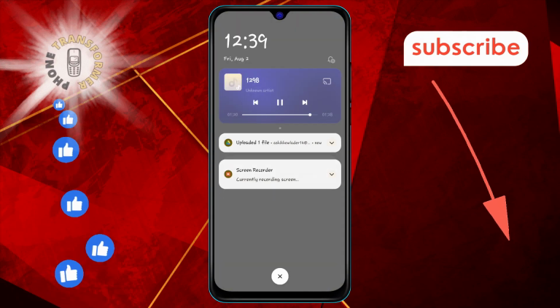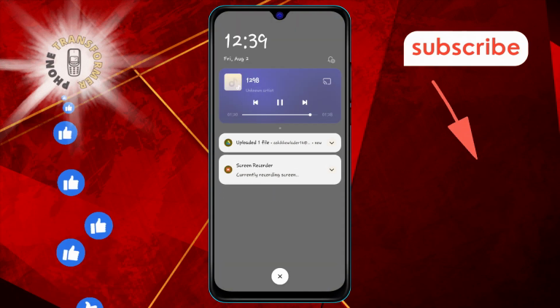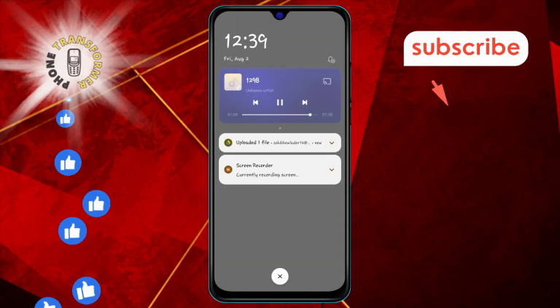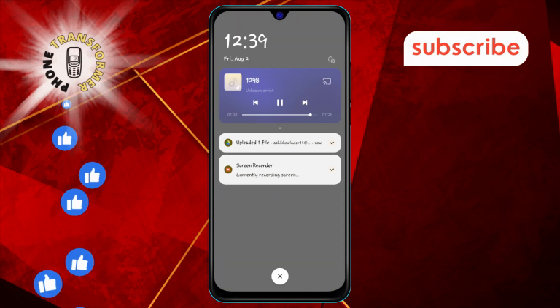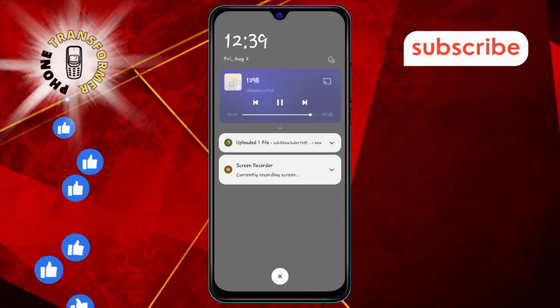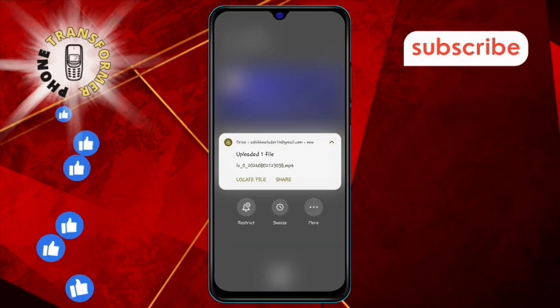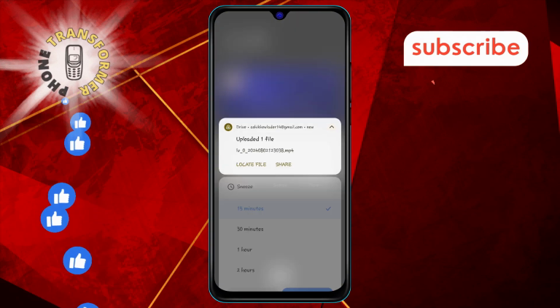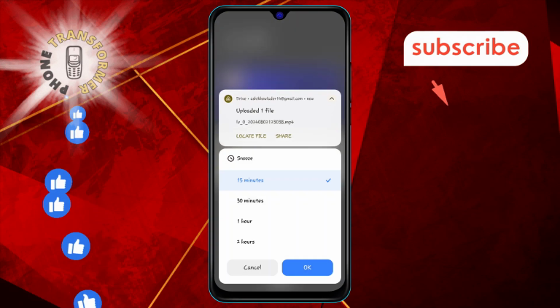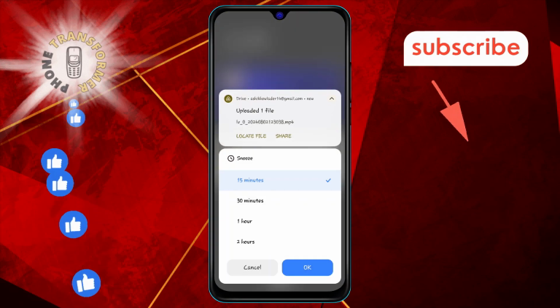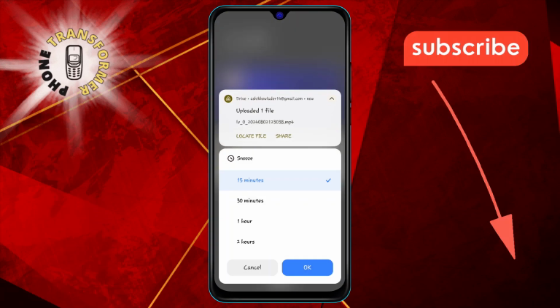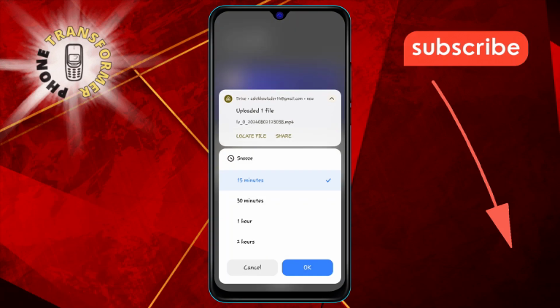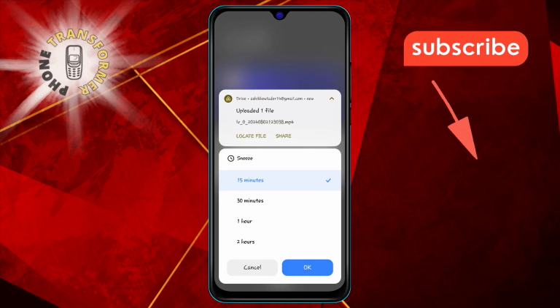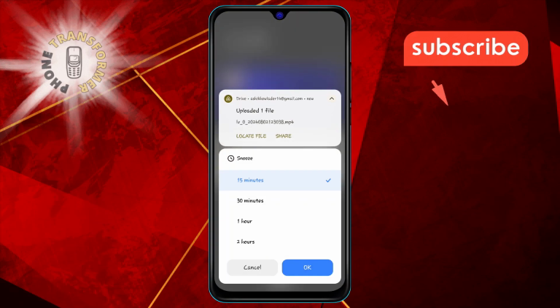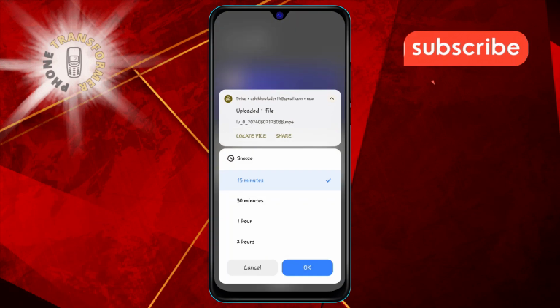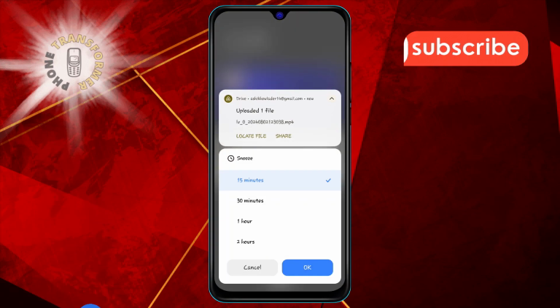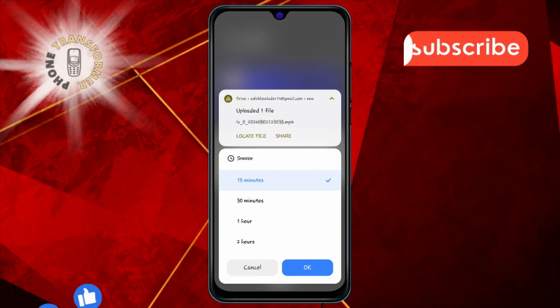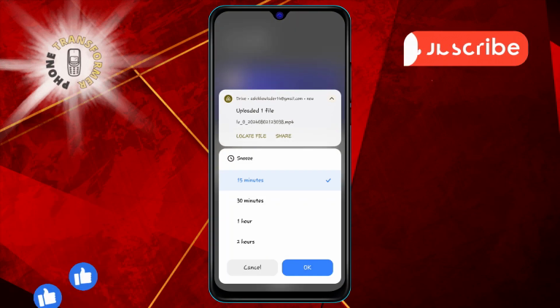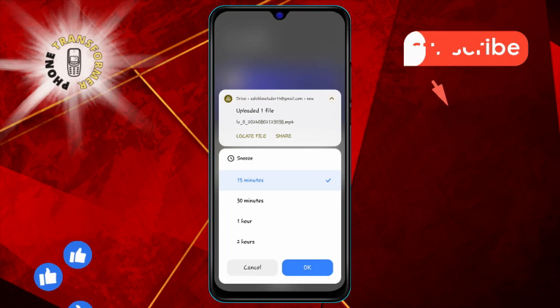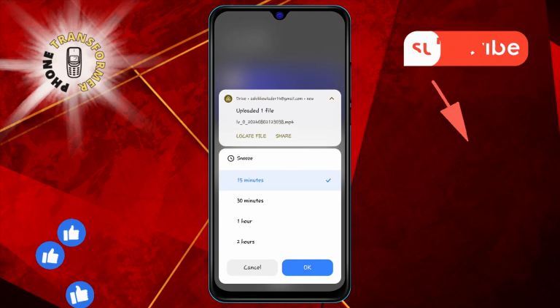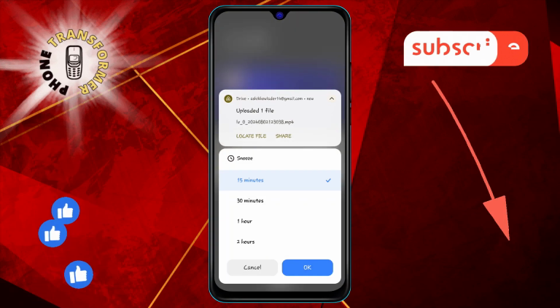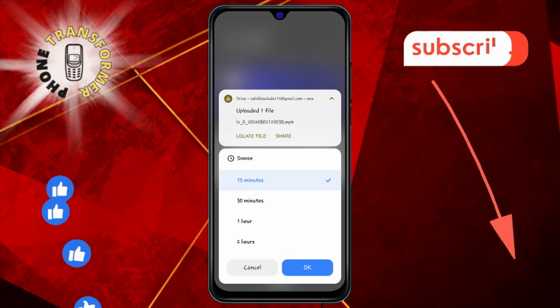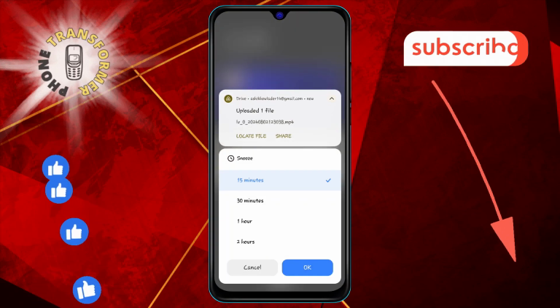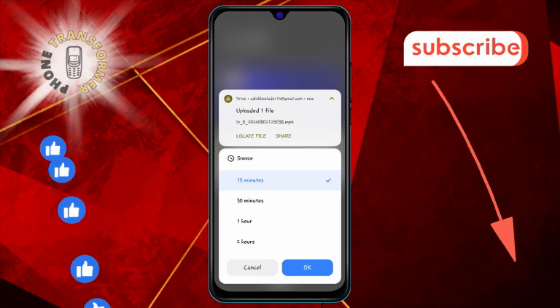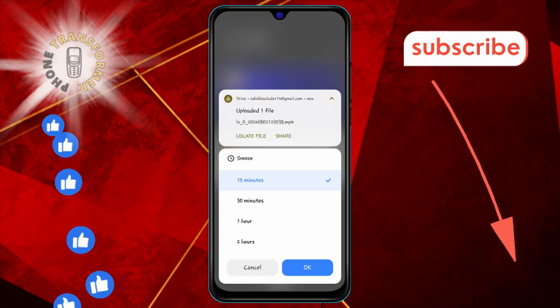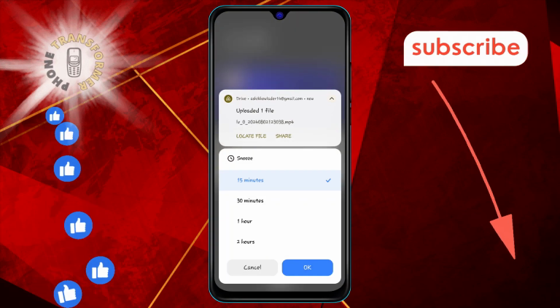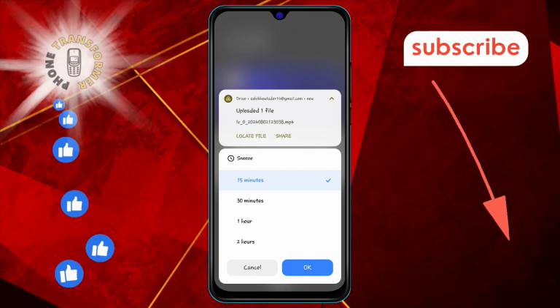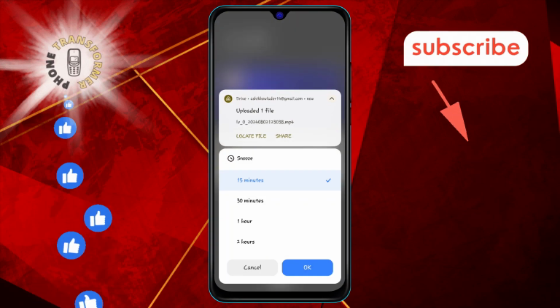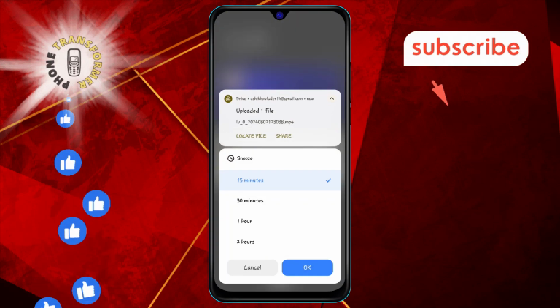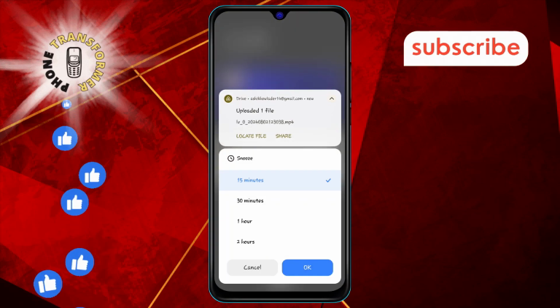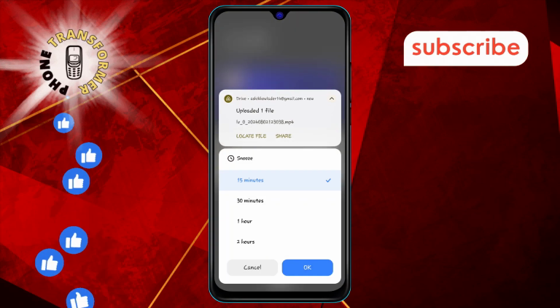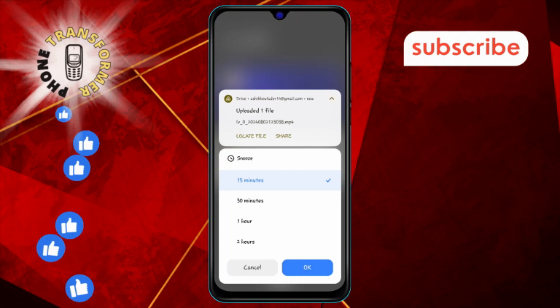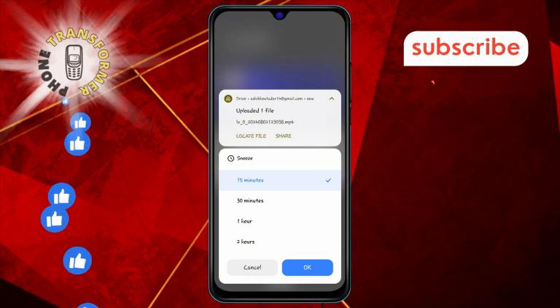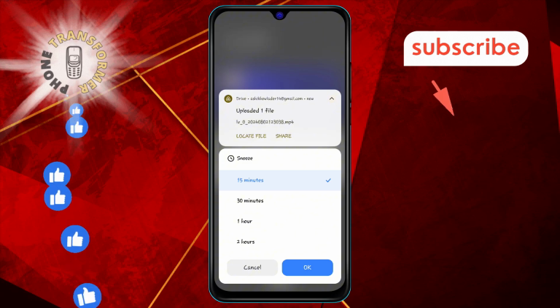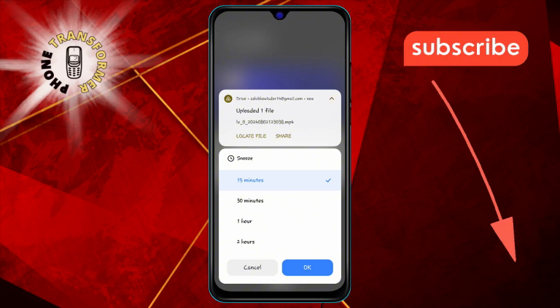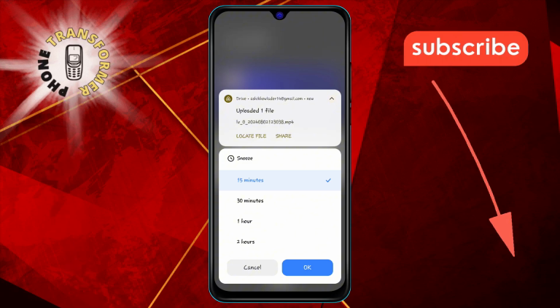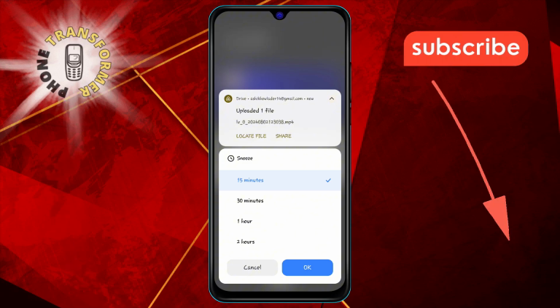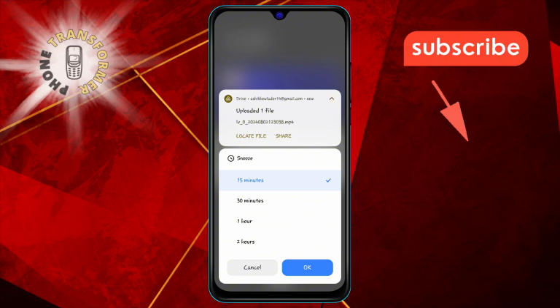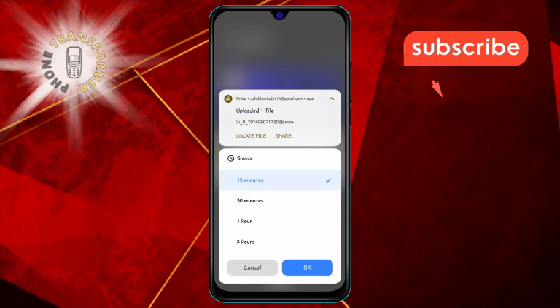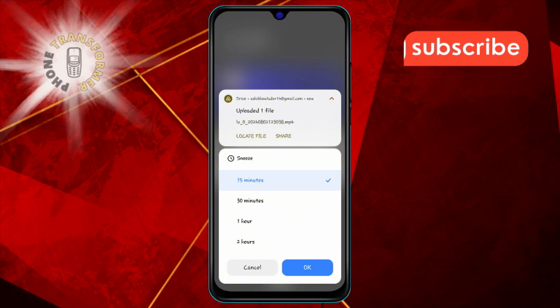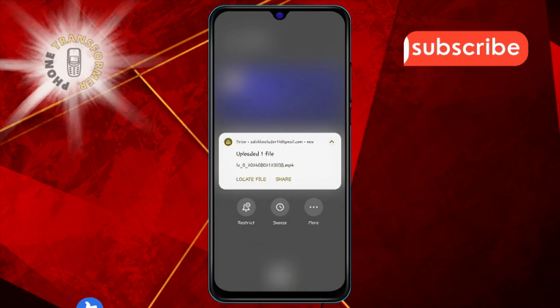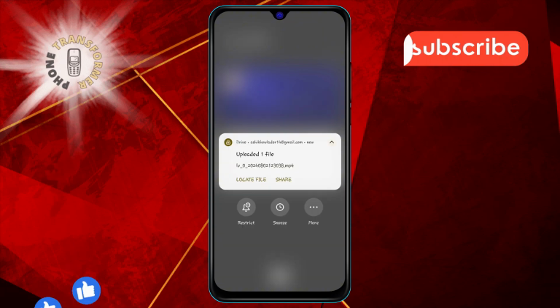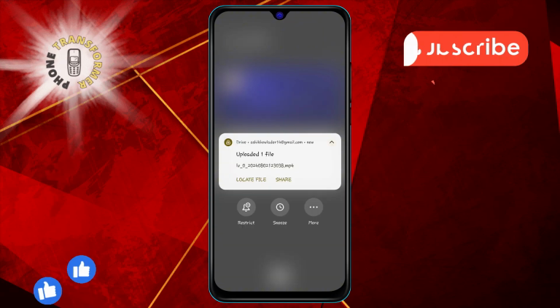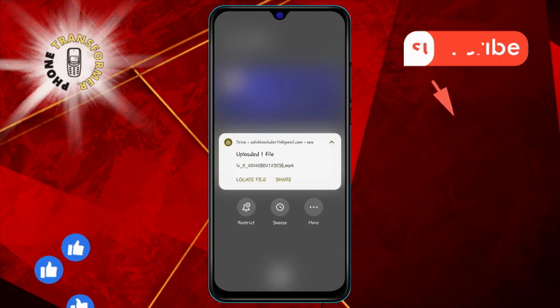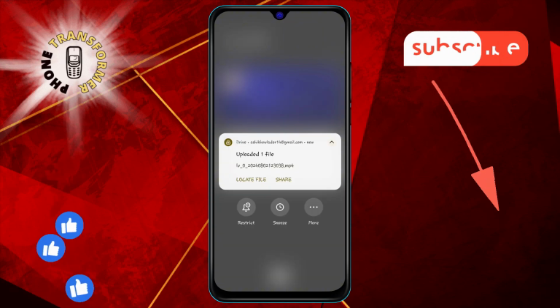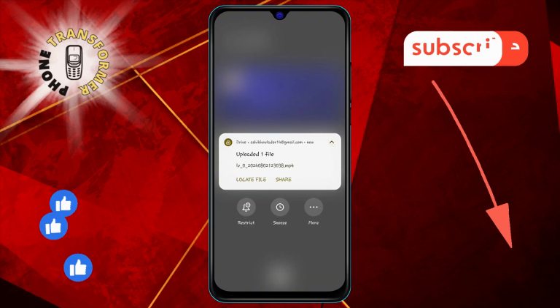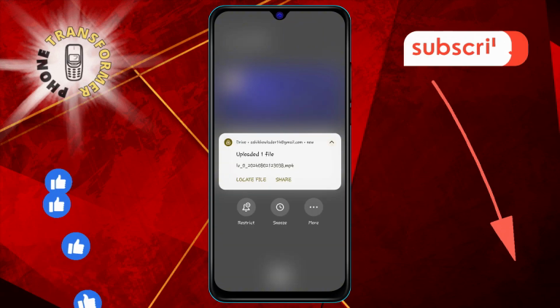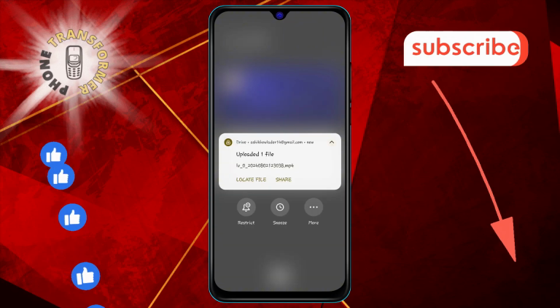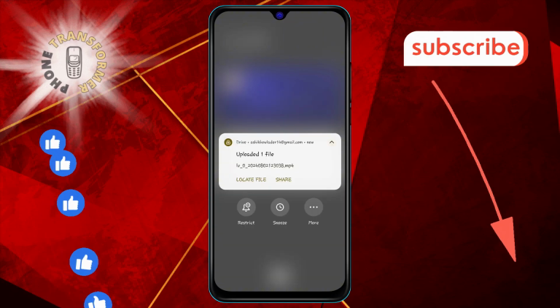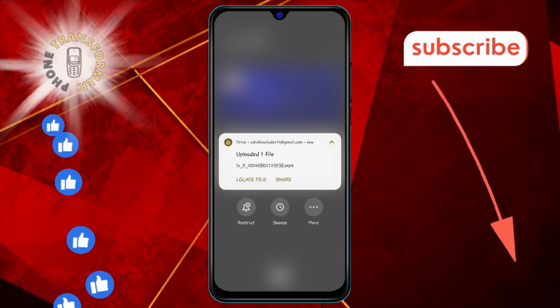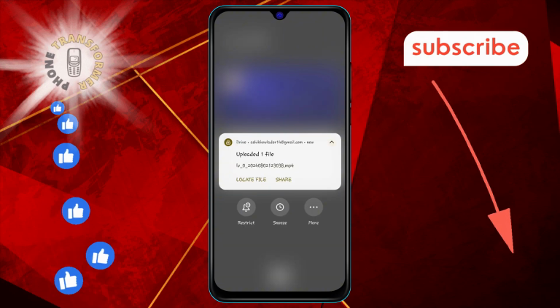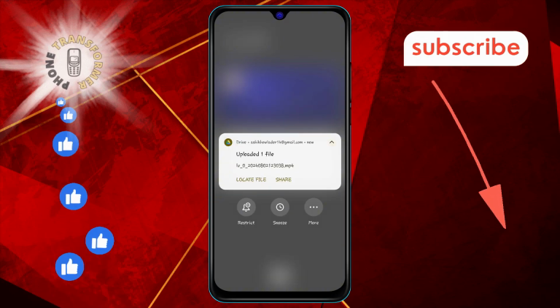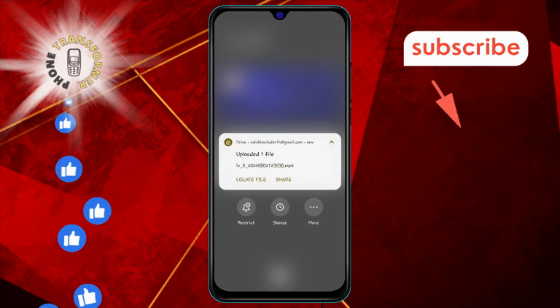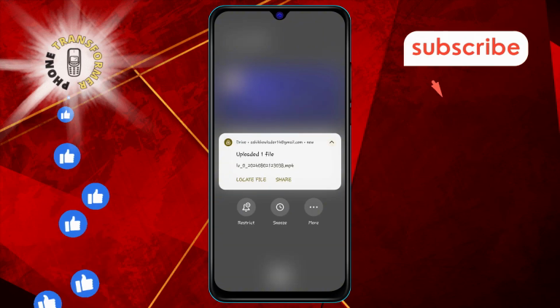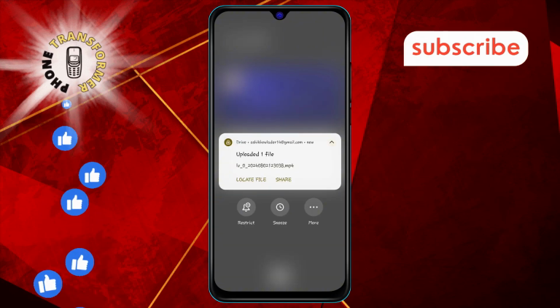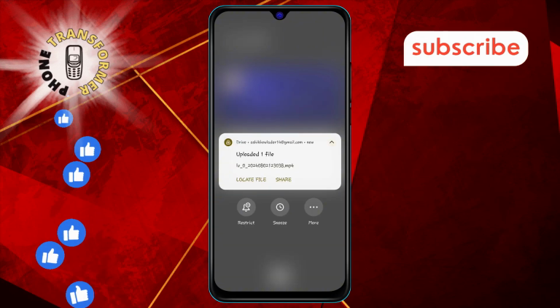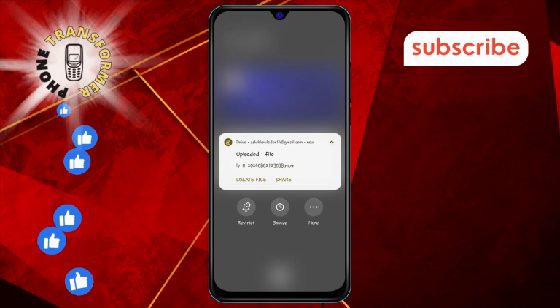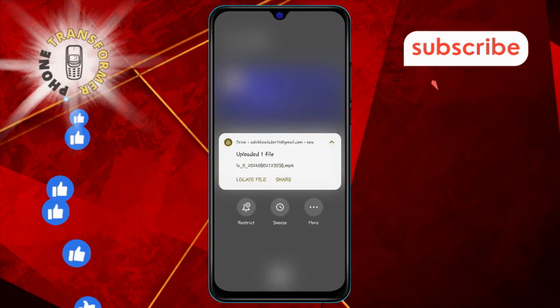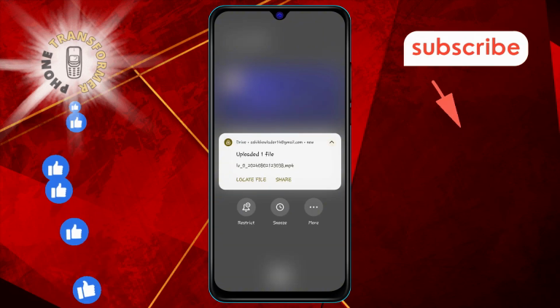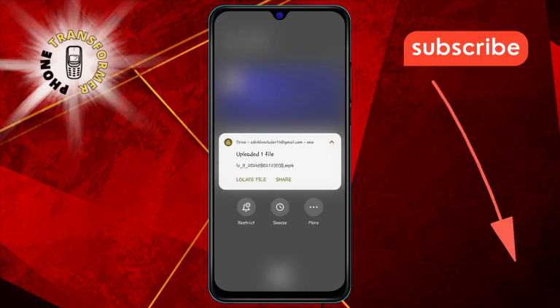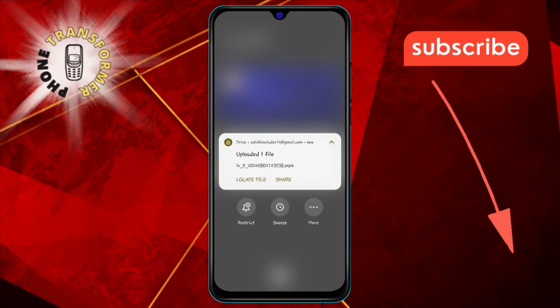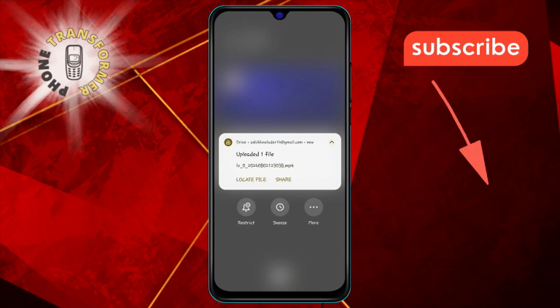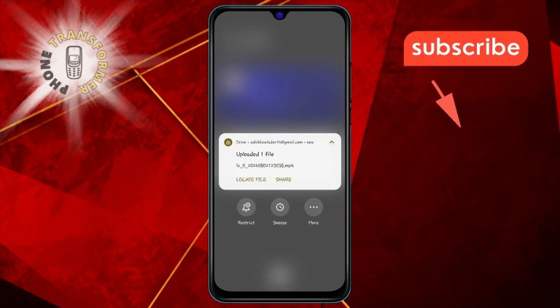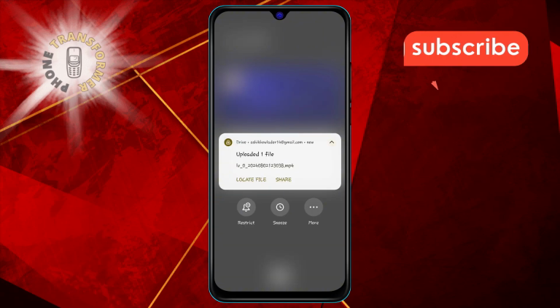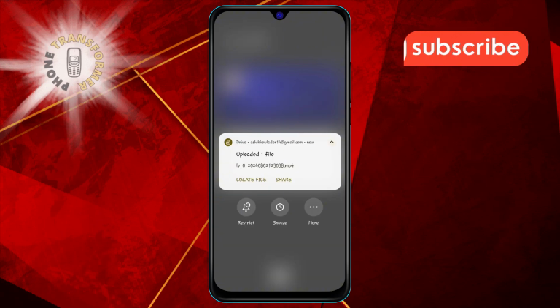And that's it! If you found this video helpful, don't forget to like, share, and subscribe to our channel. Thanks for watching, and stay tuned for more updates.